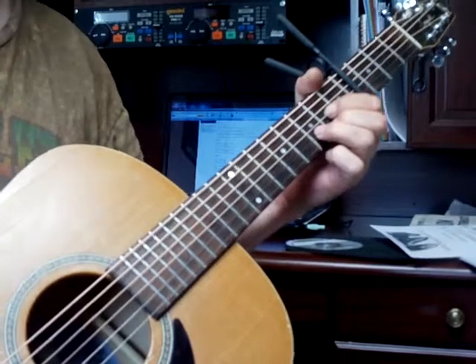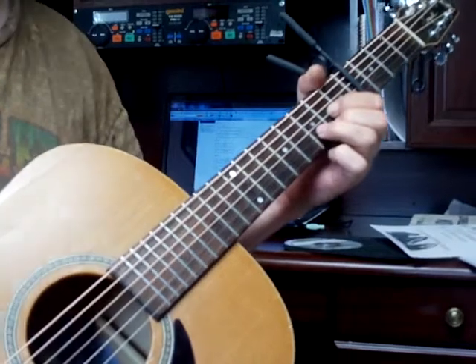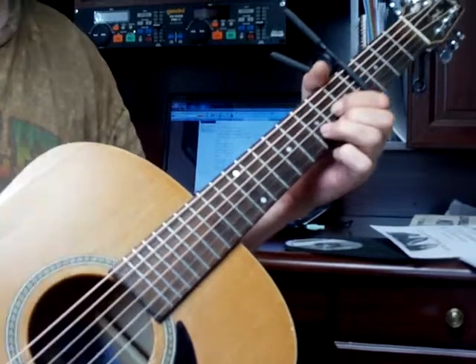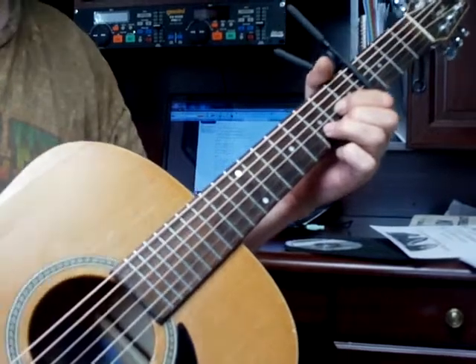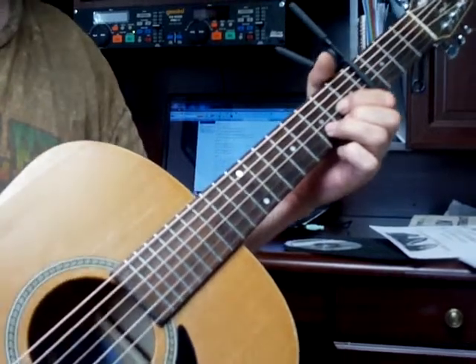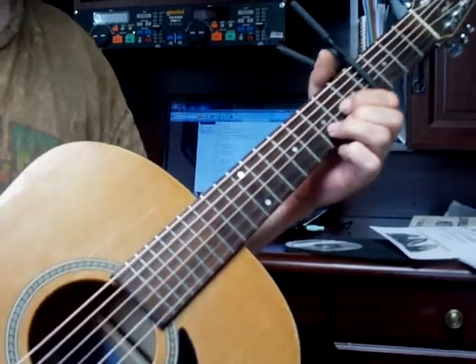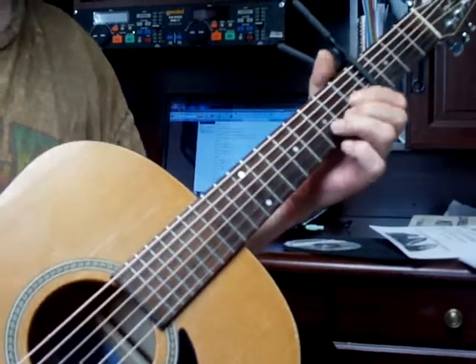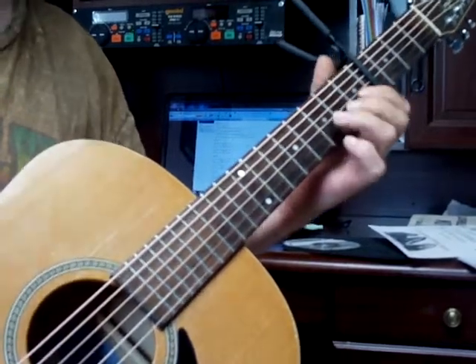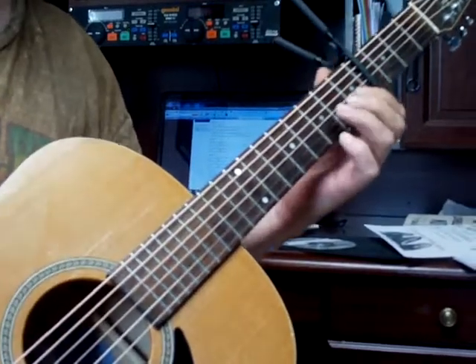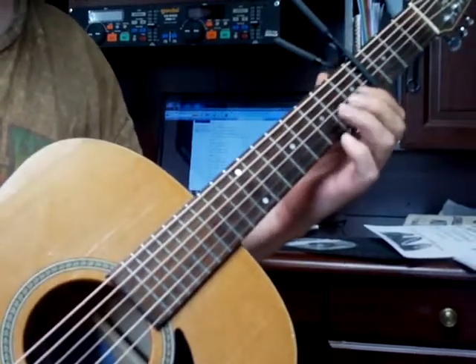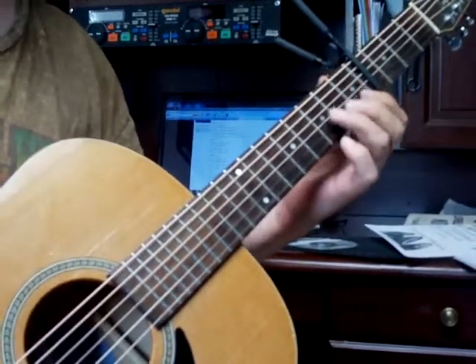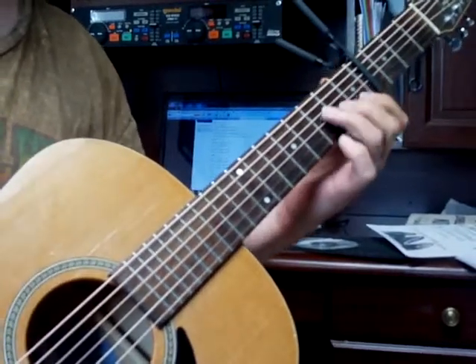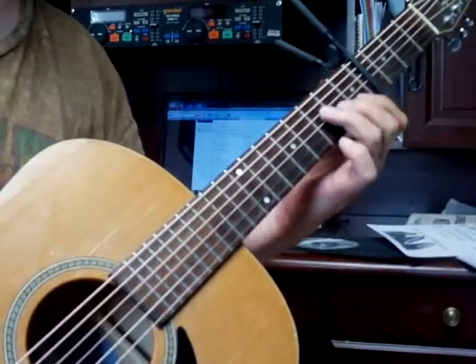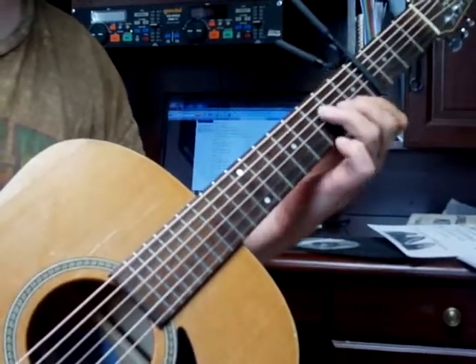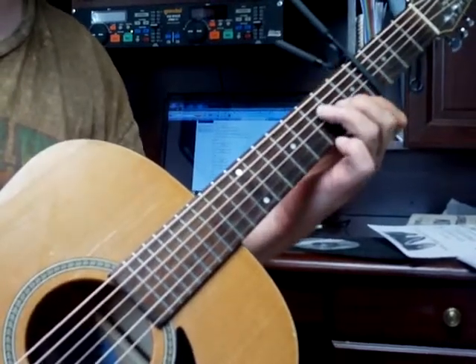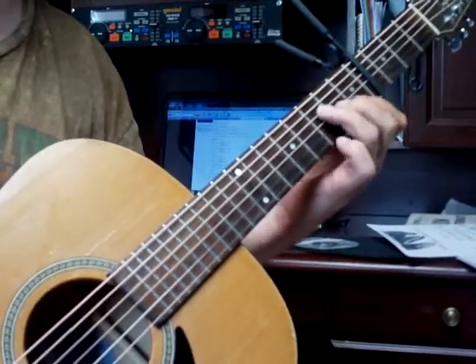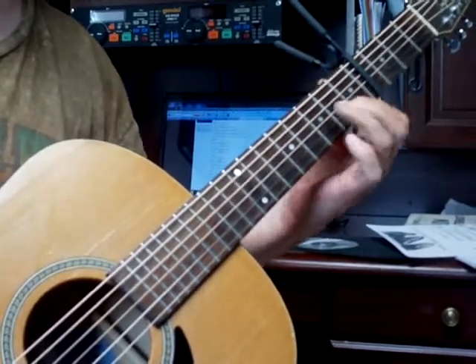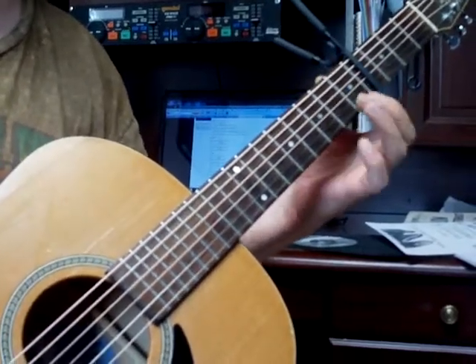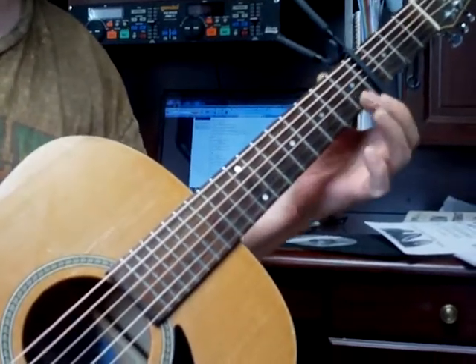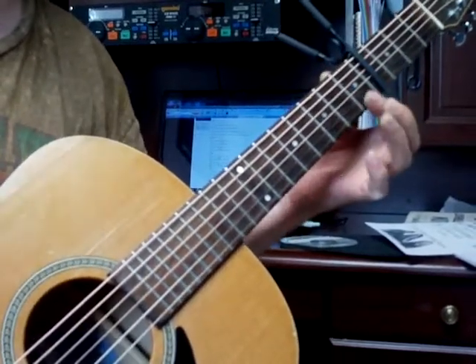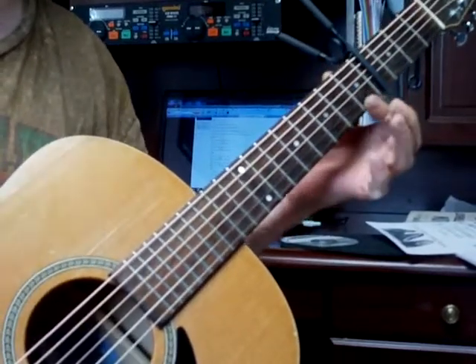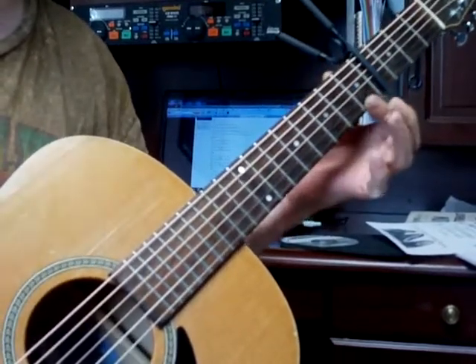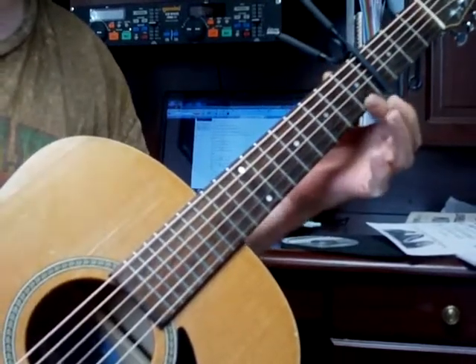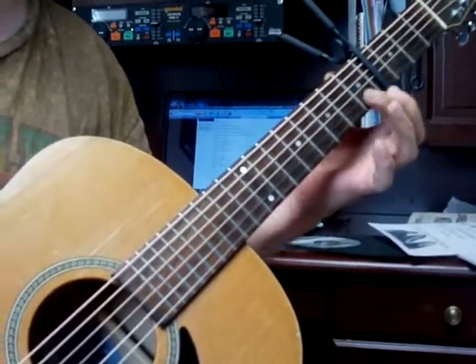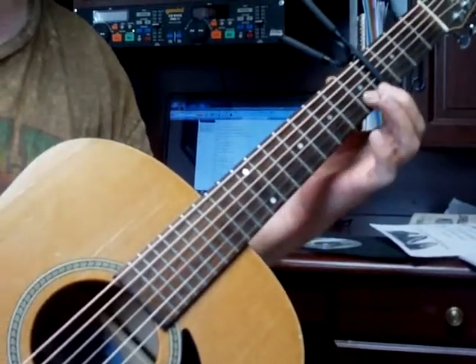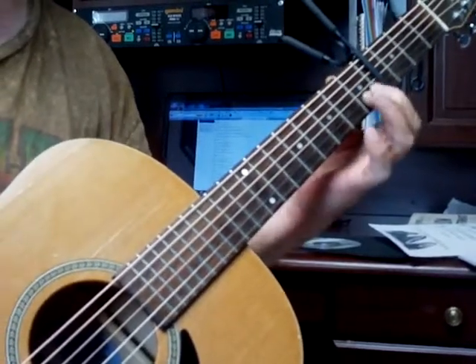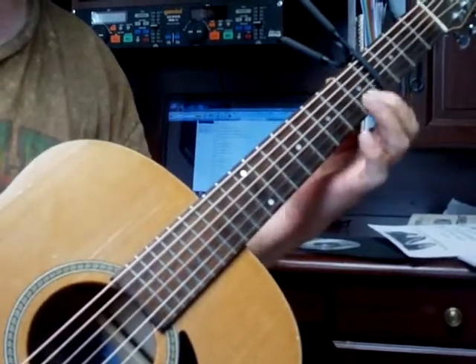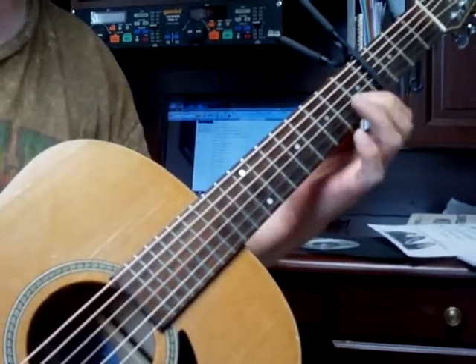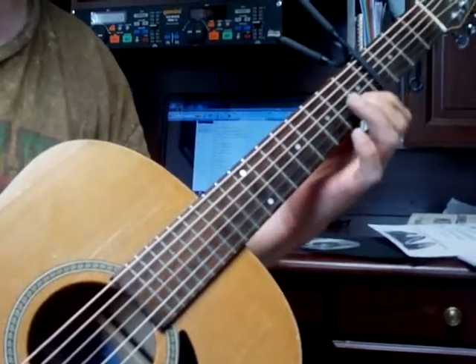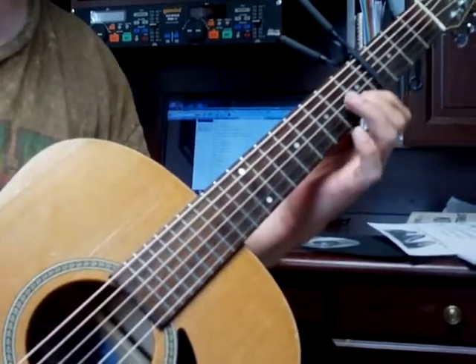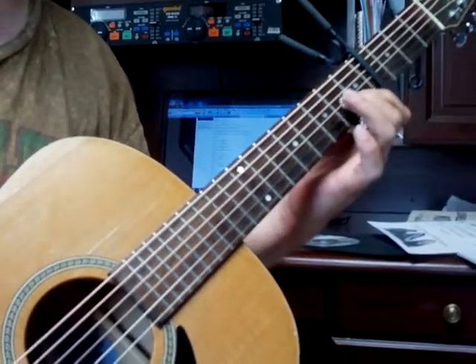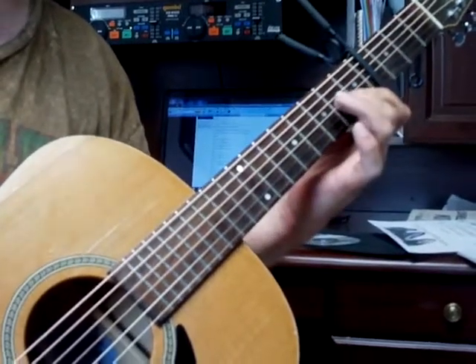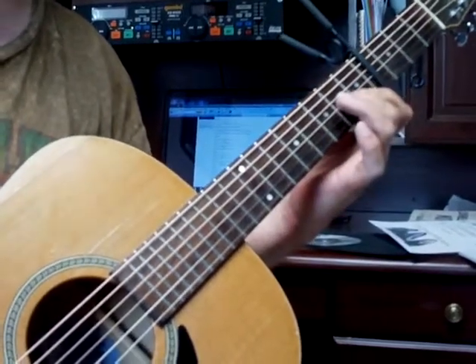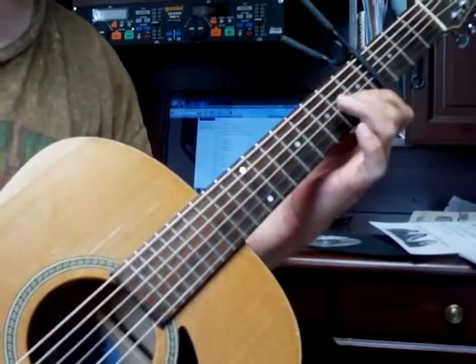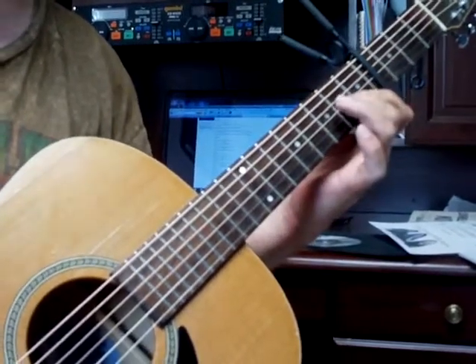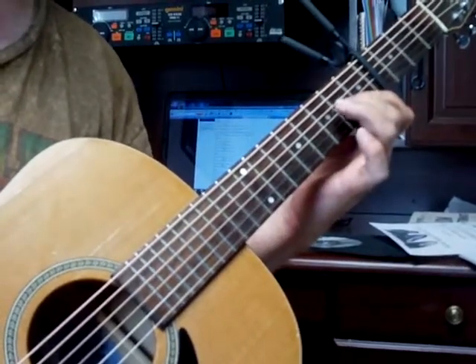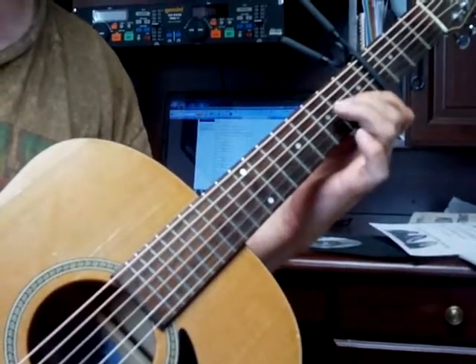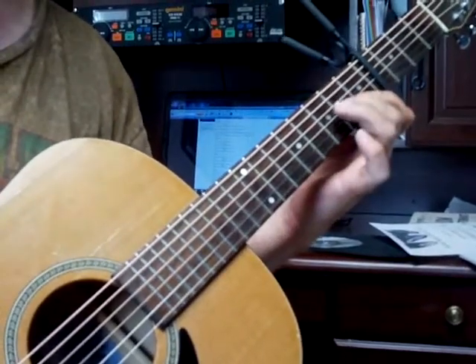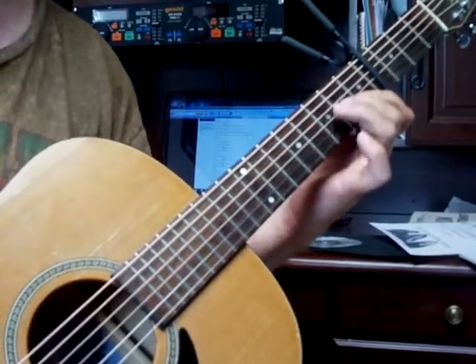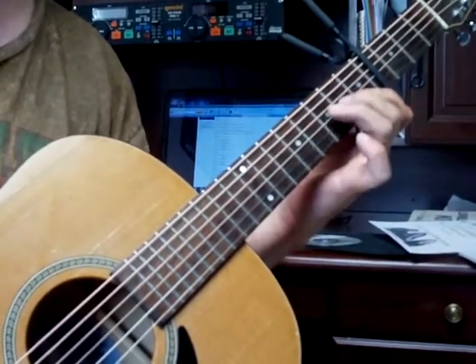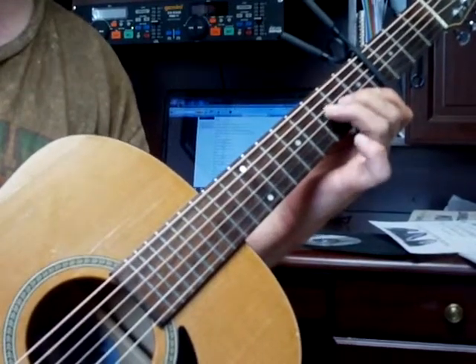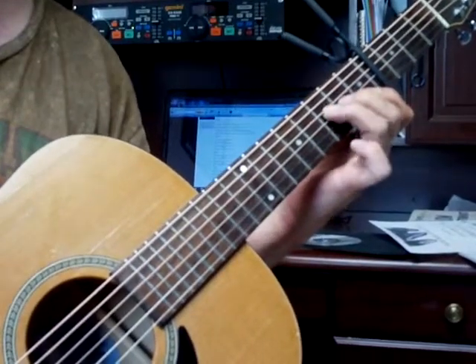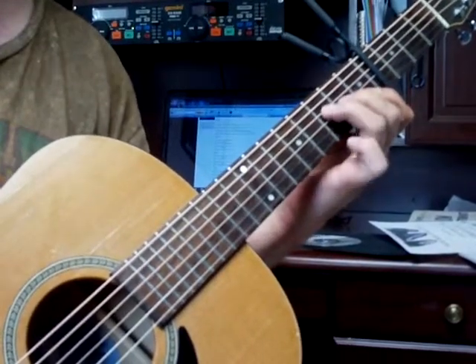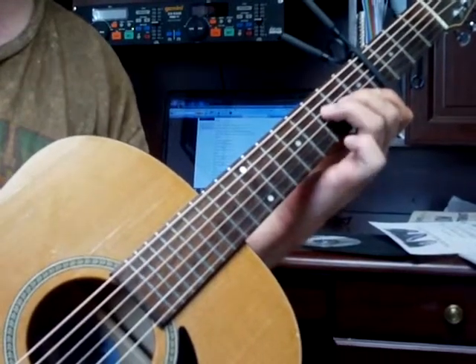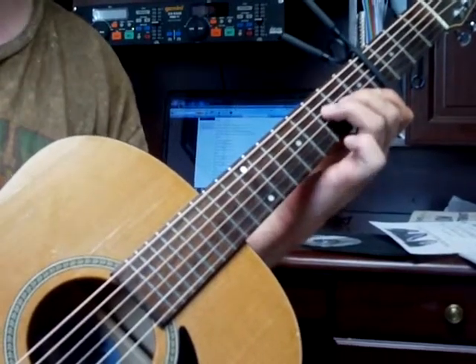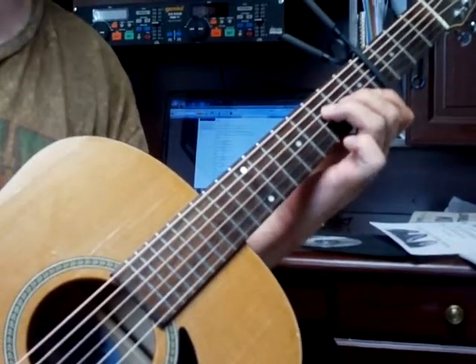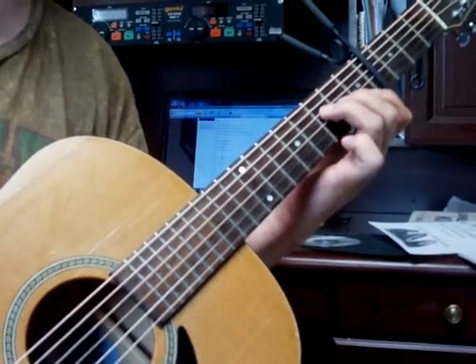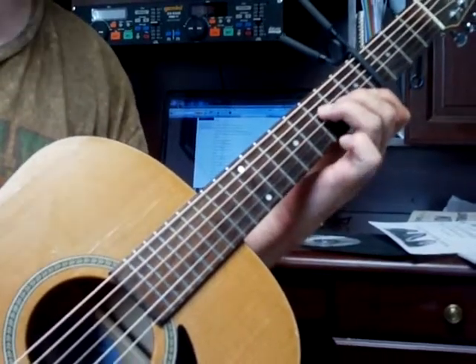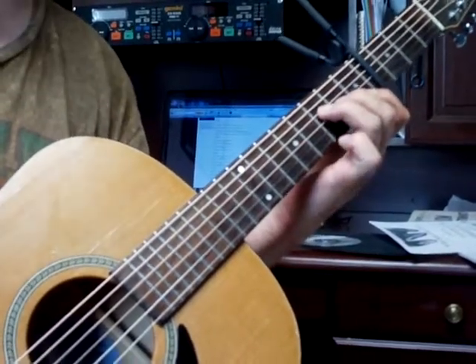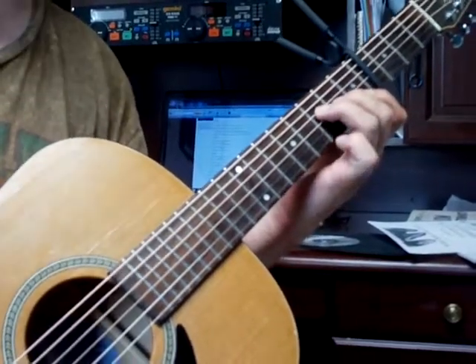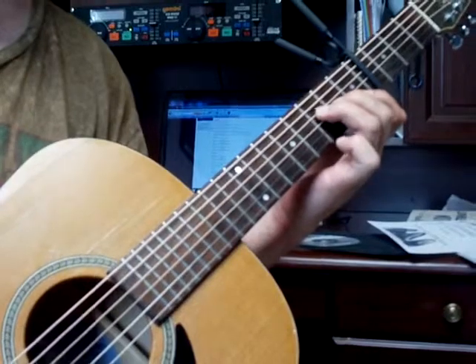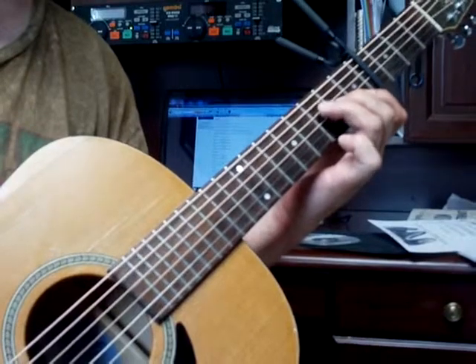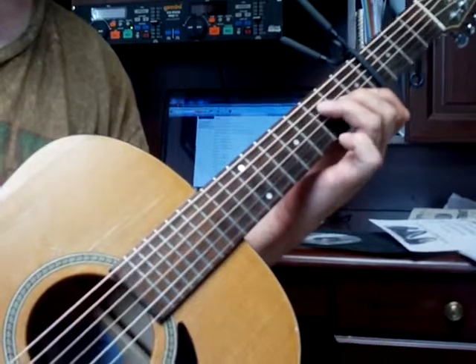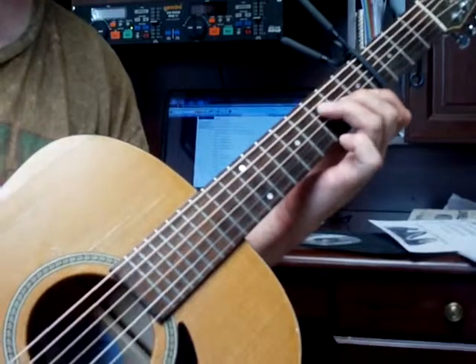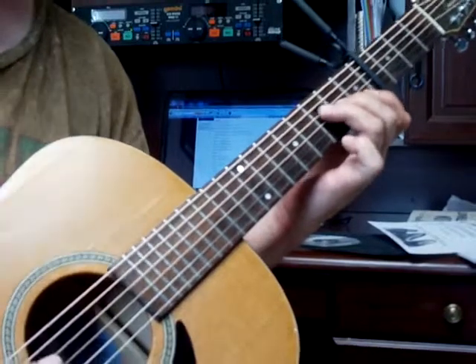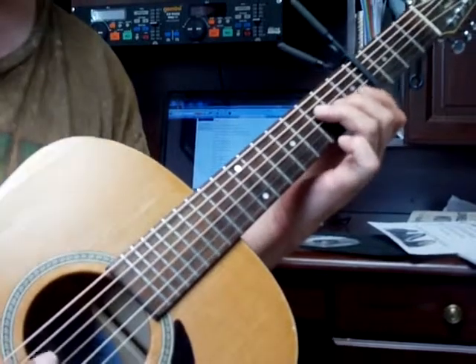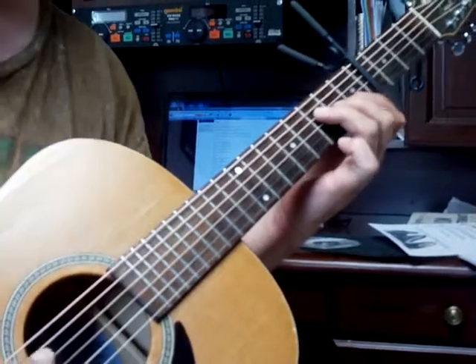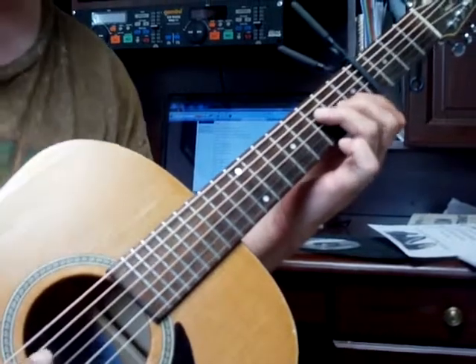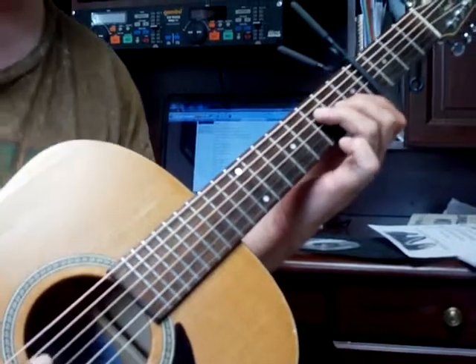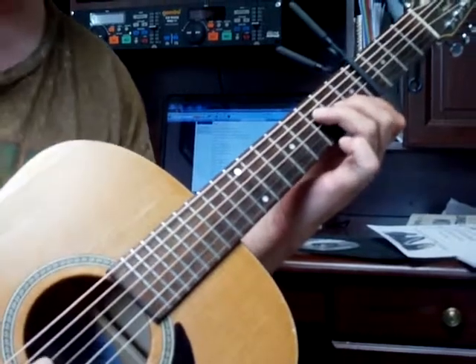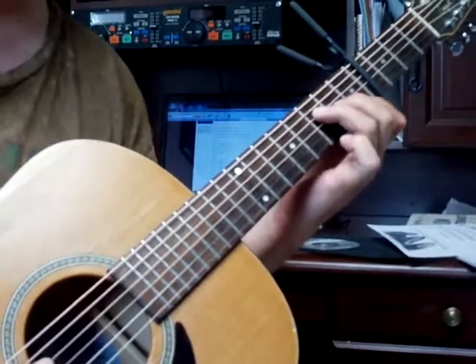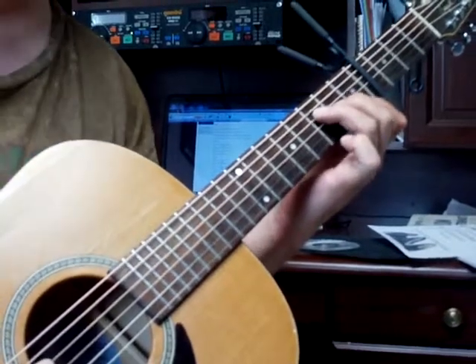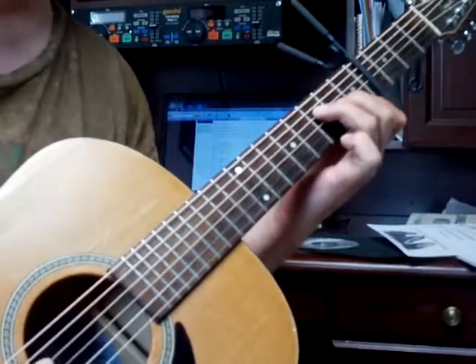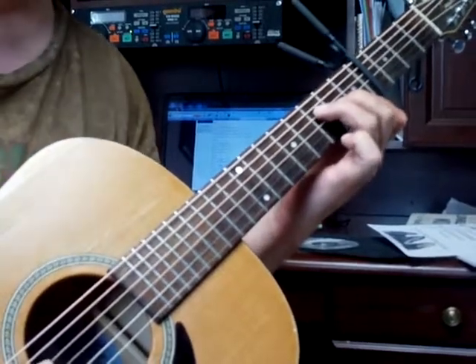And then right at the end of the song is F, which is the first, second, third, fourth strings. Strum the bottom part.